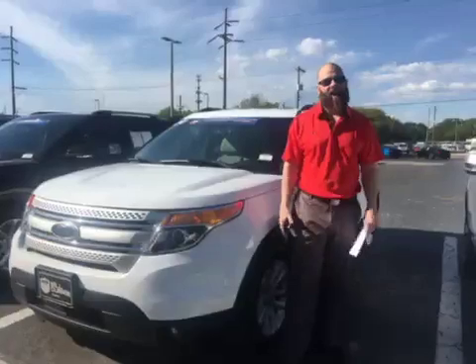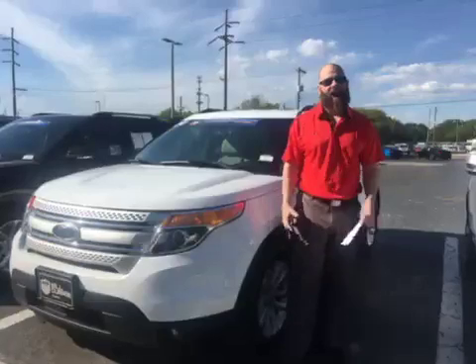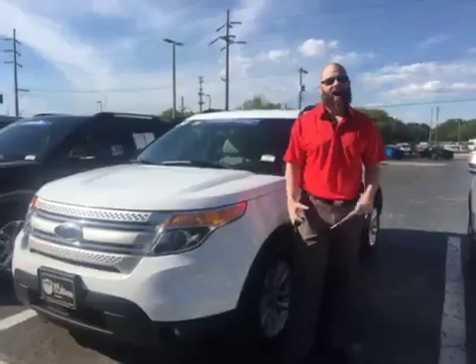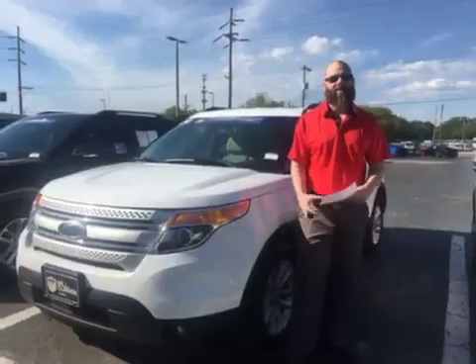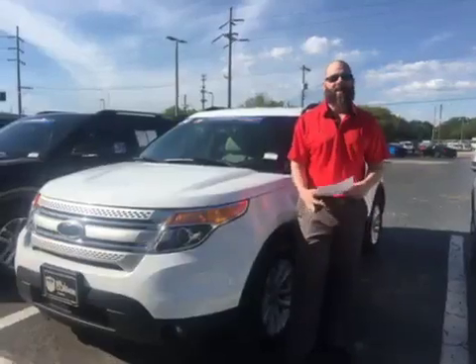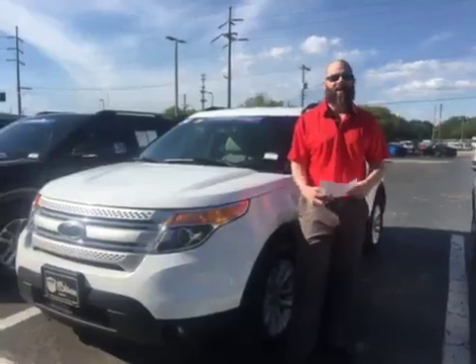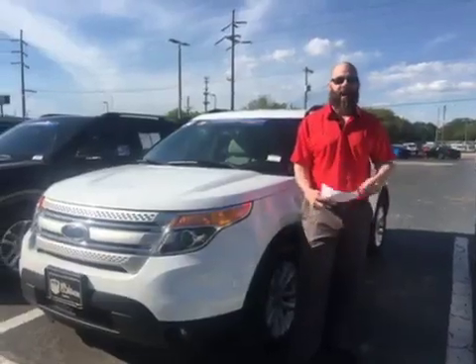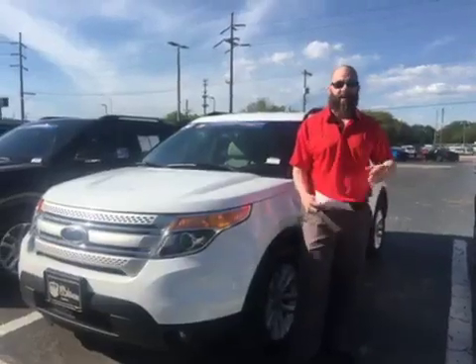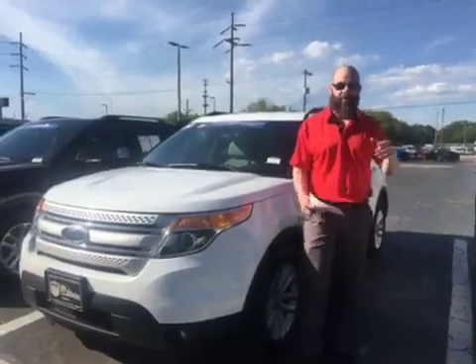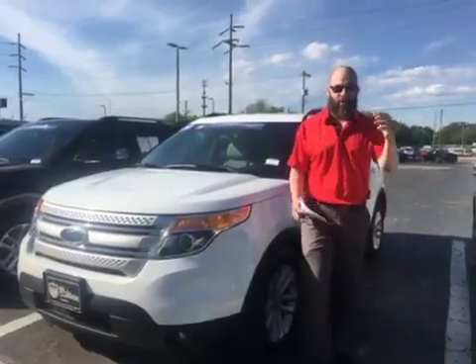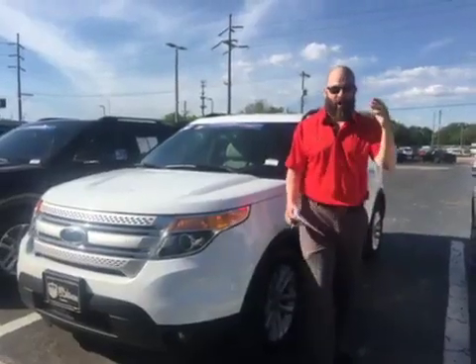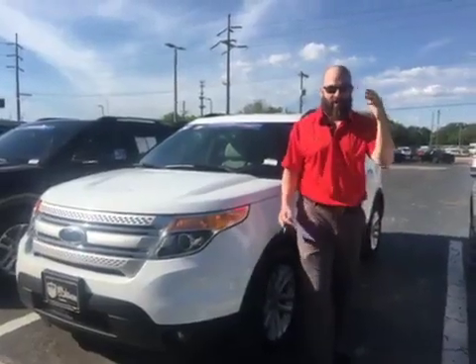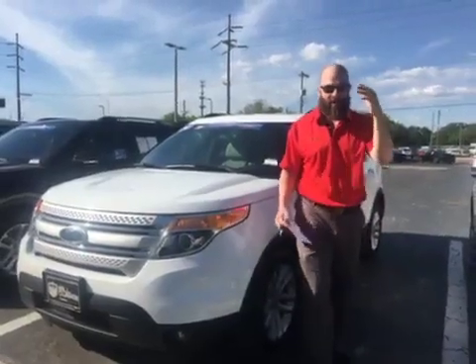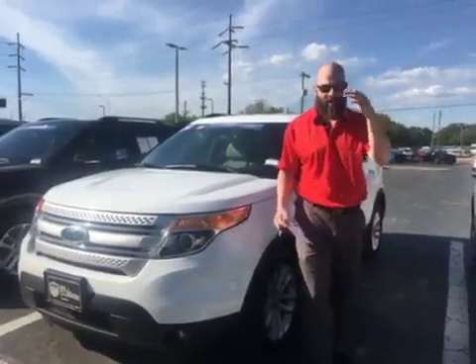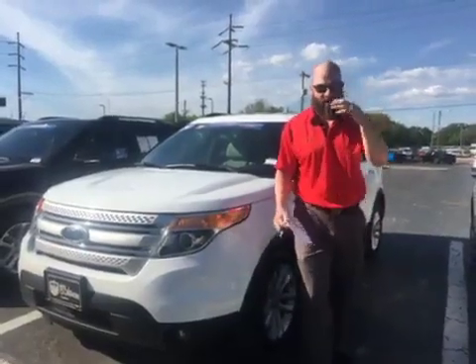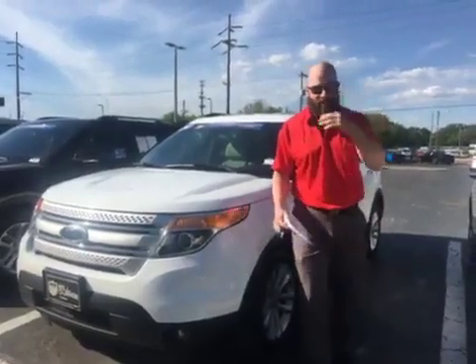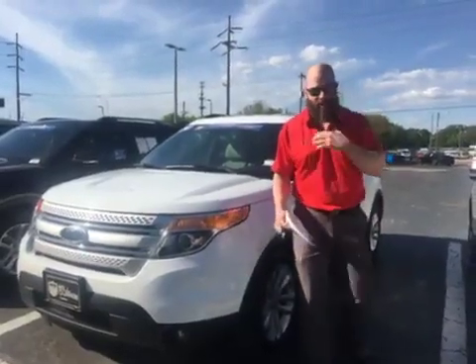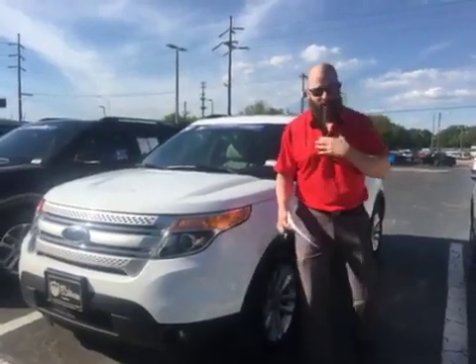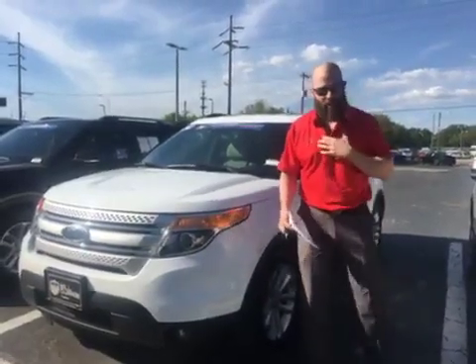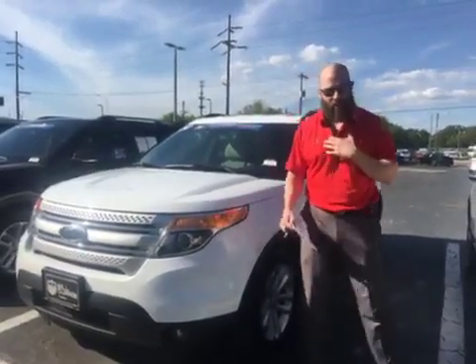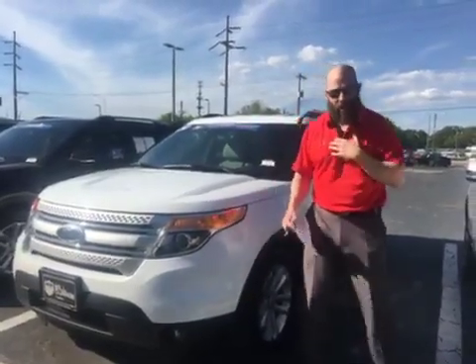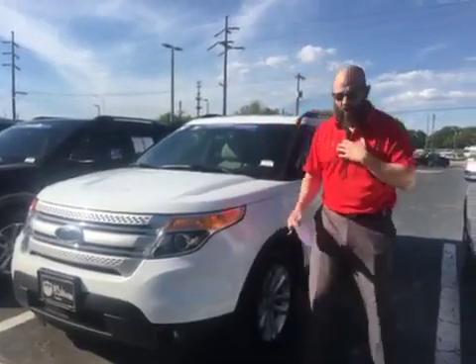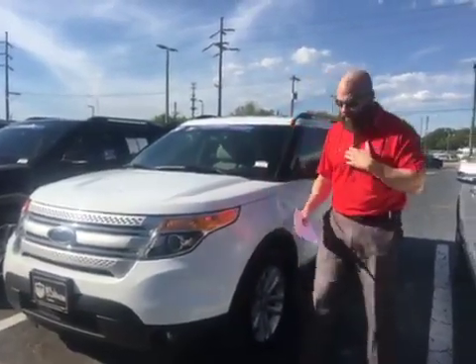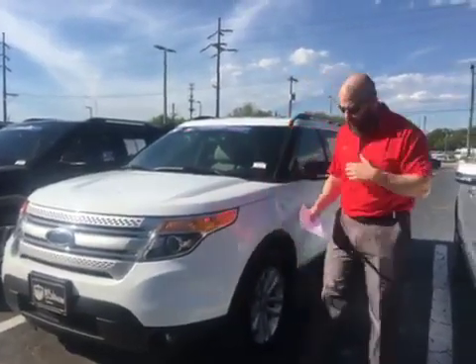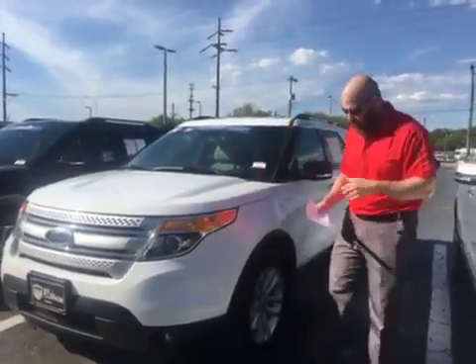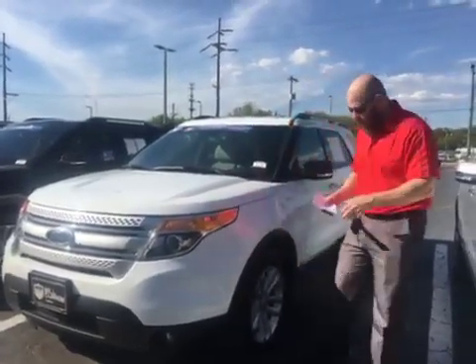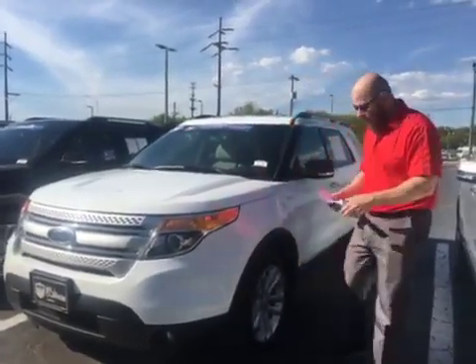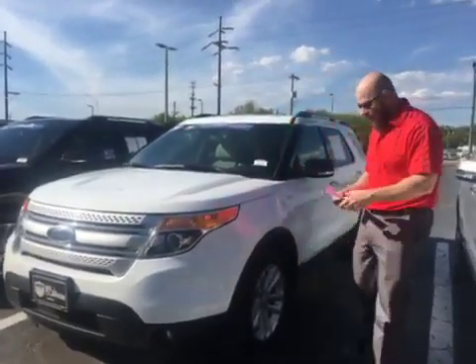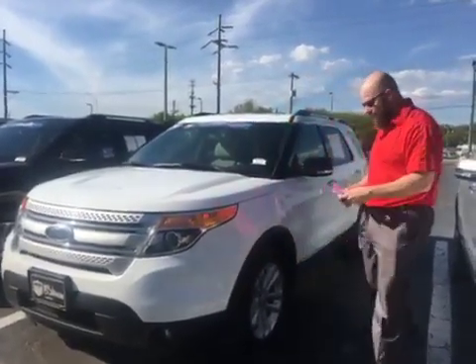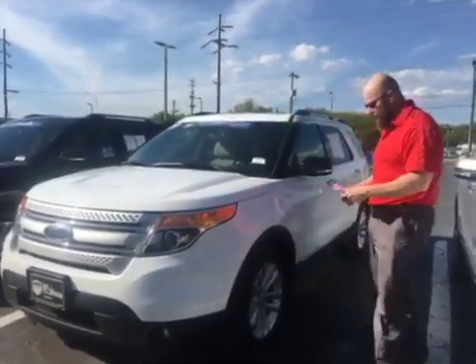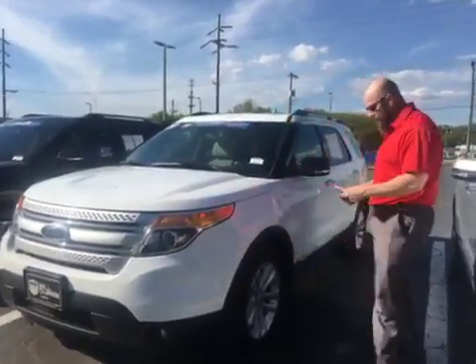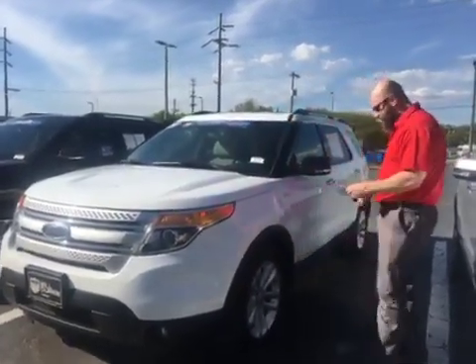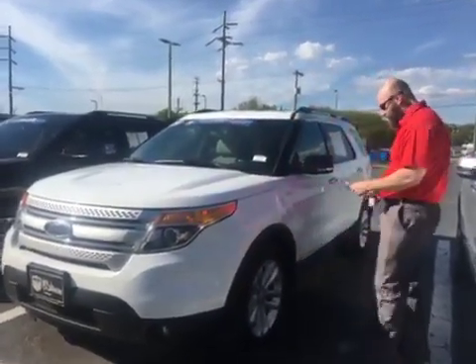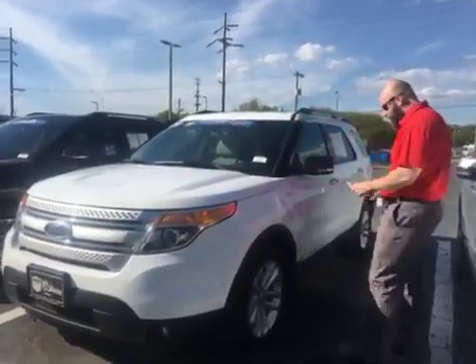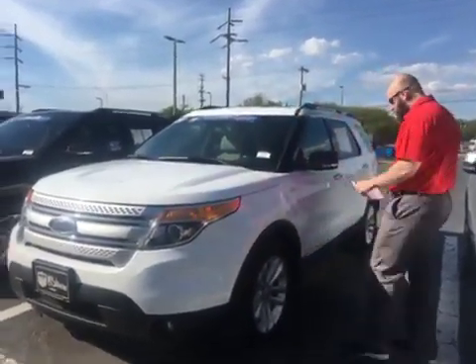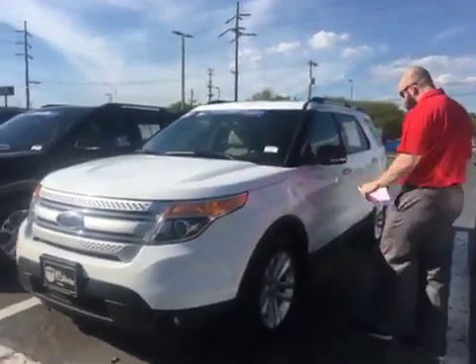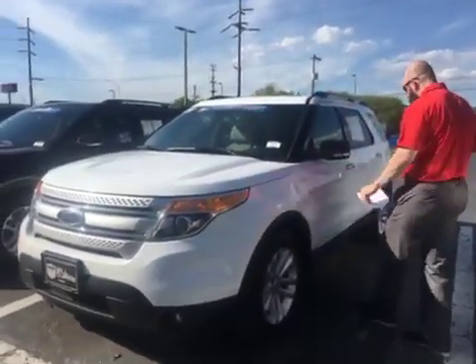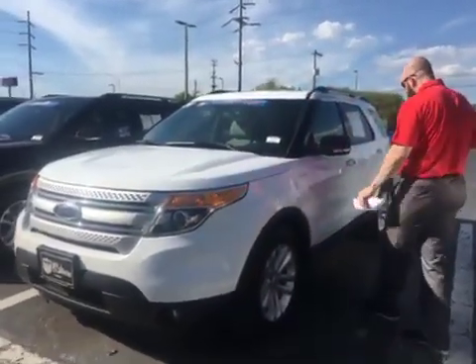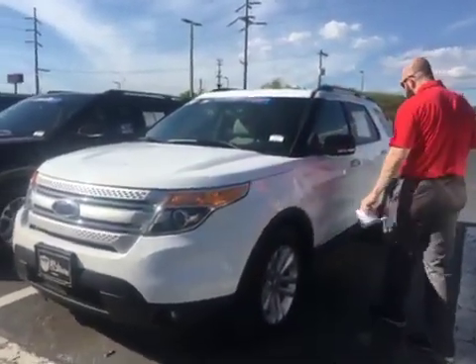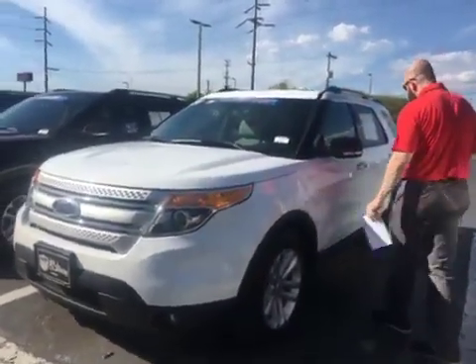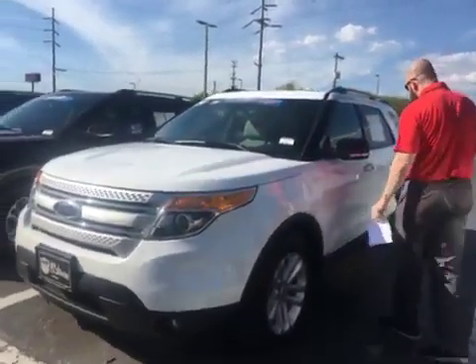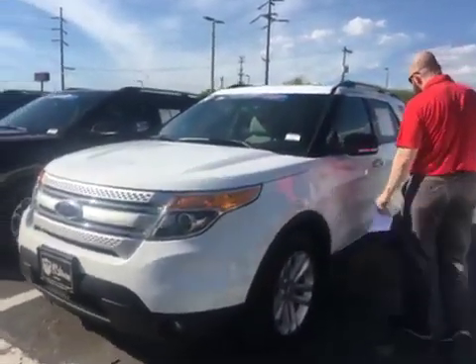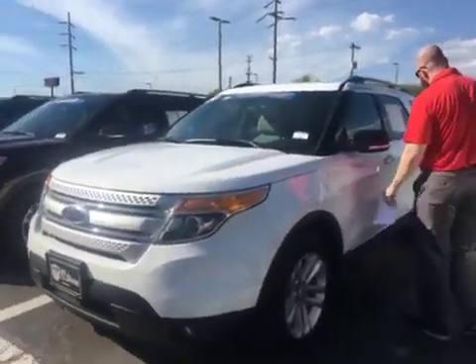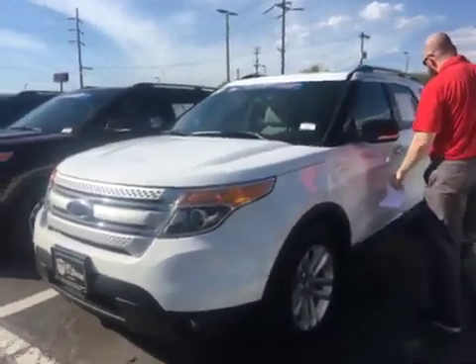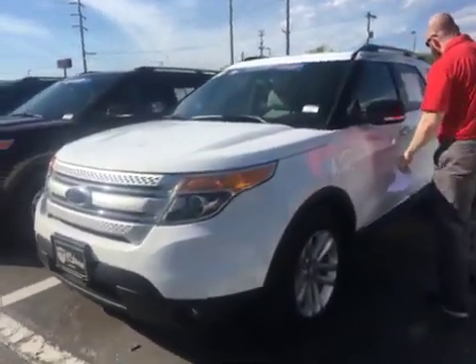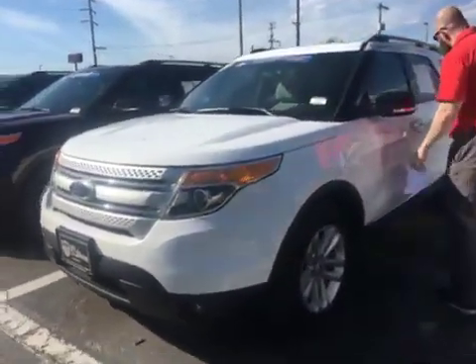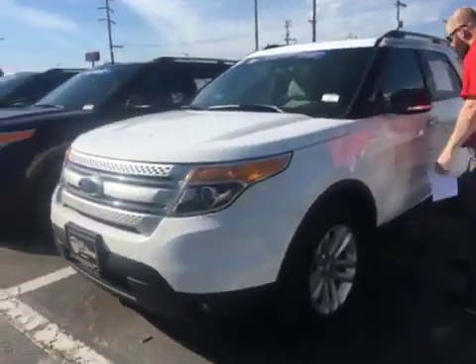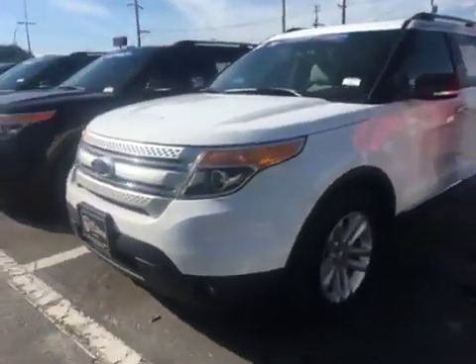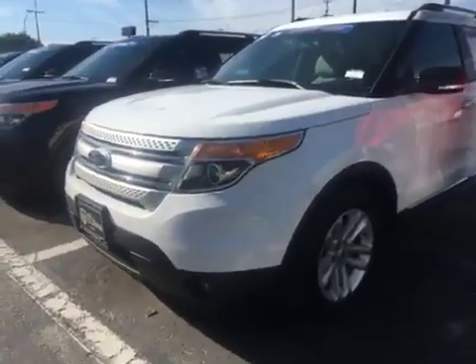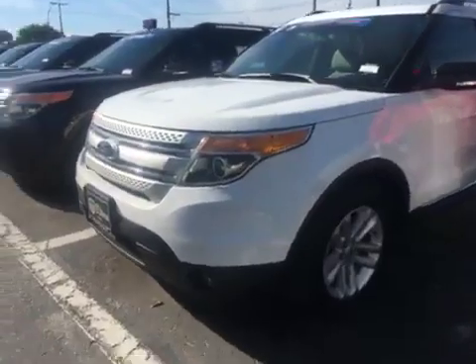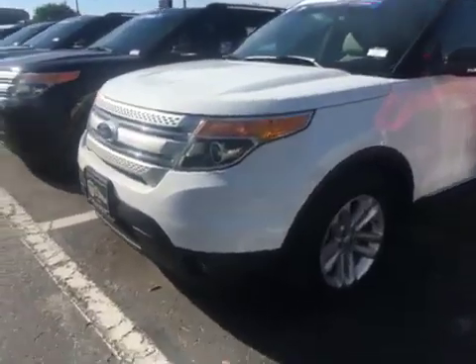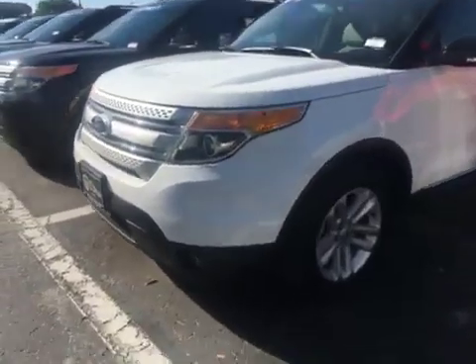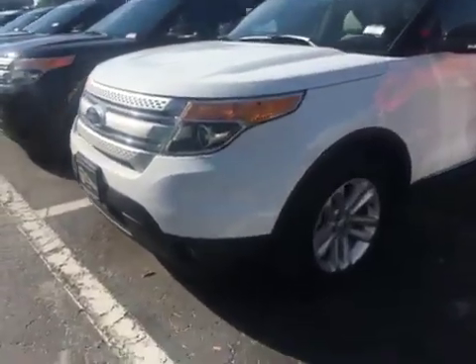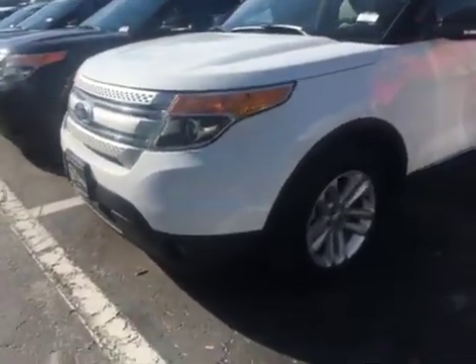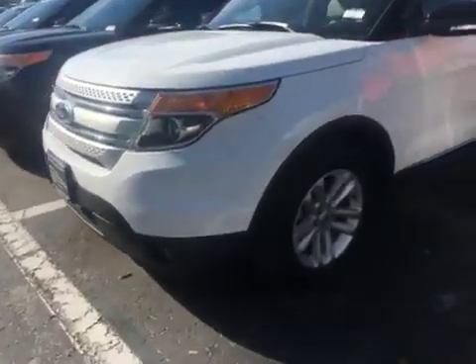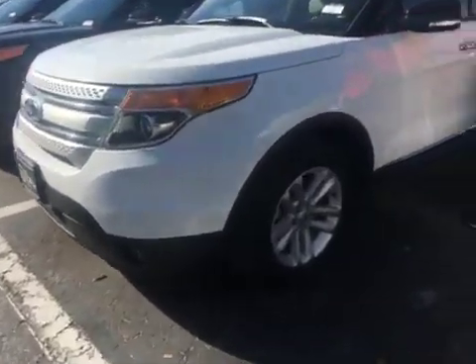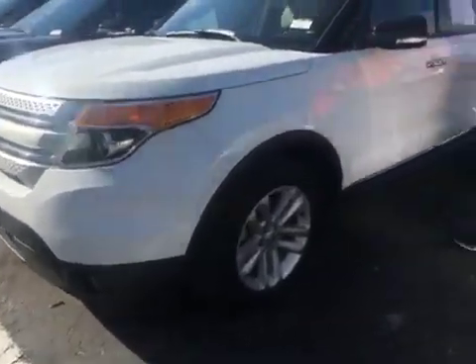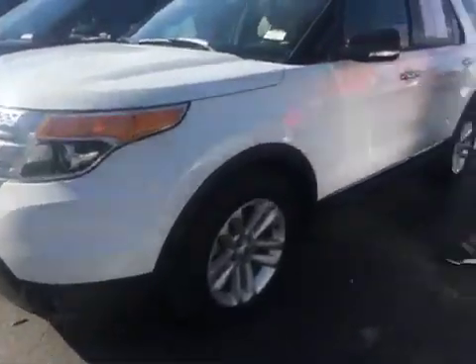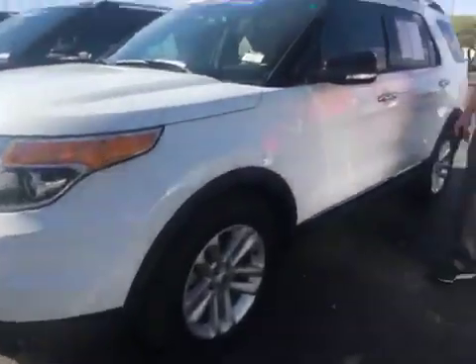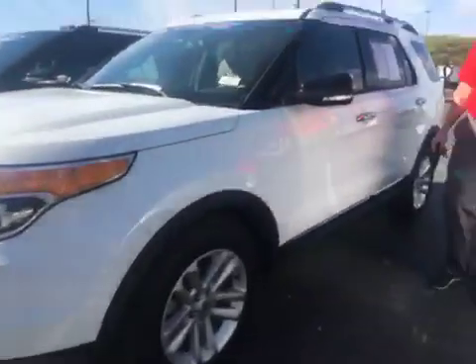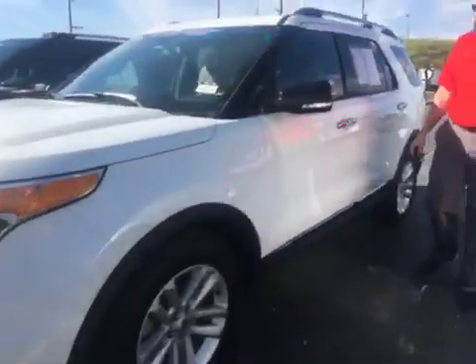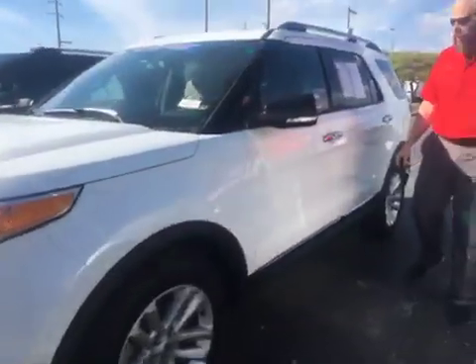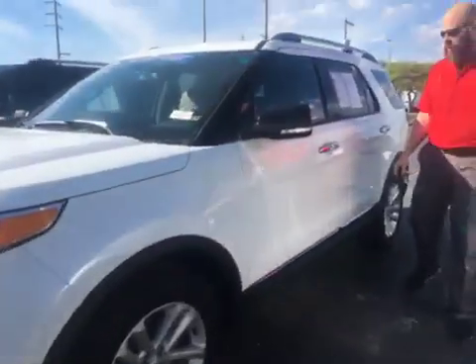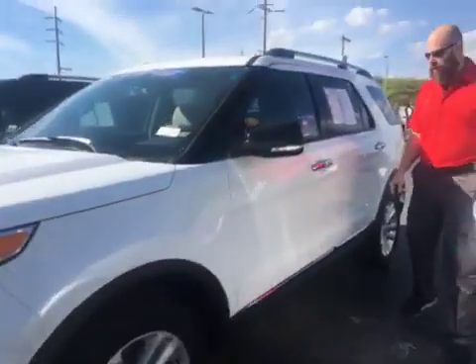Hi, Tina. I'm Chris. This is Bill Curry Ford, and this is your 2014 Ford Explorer.